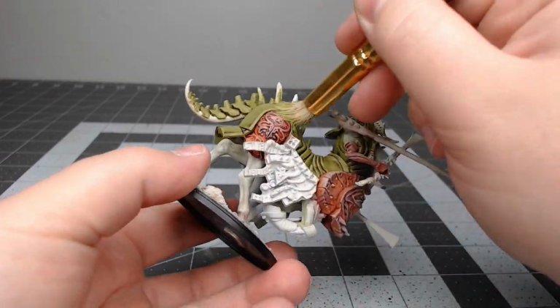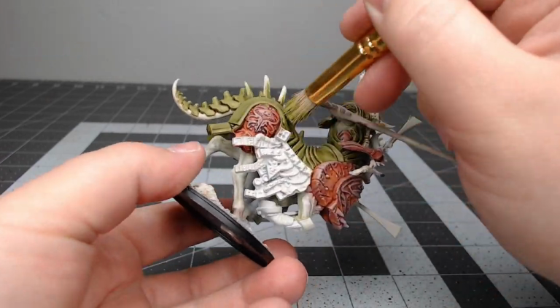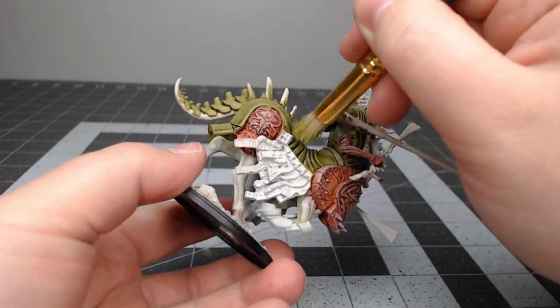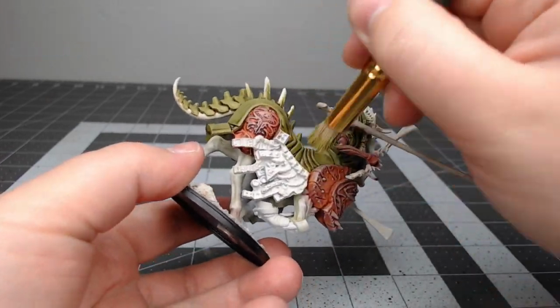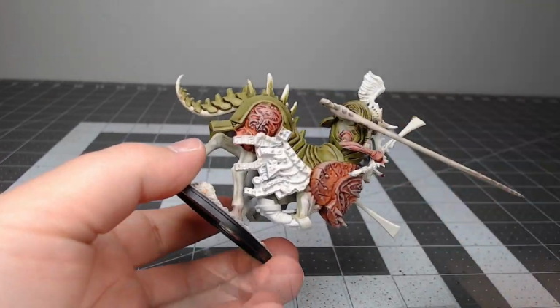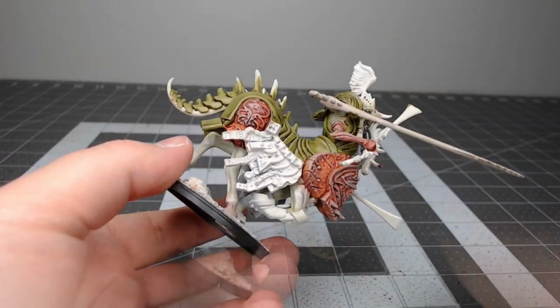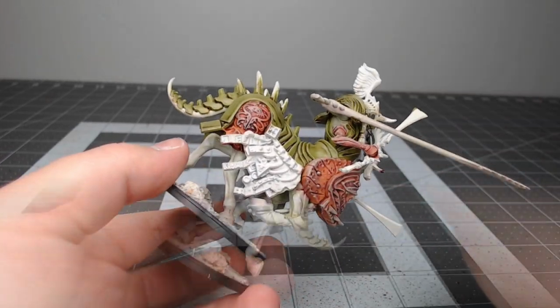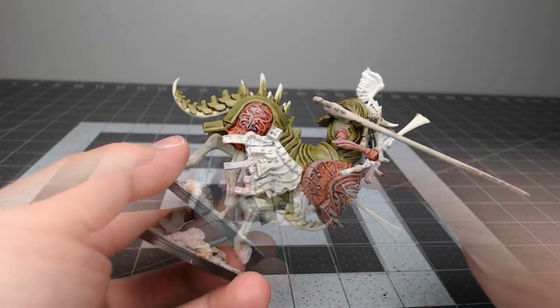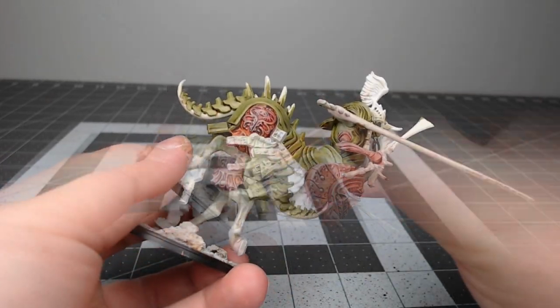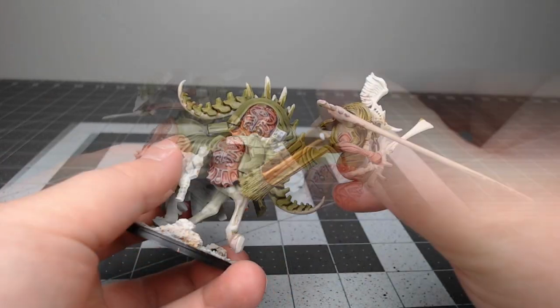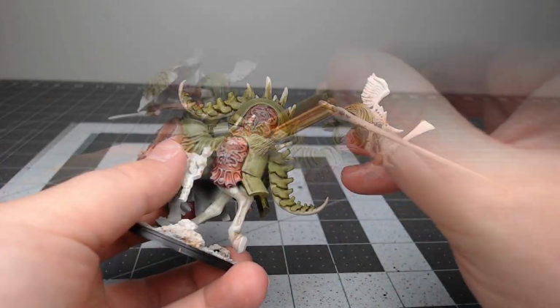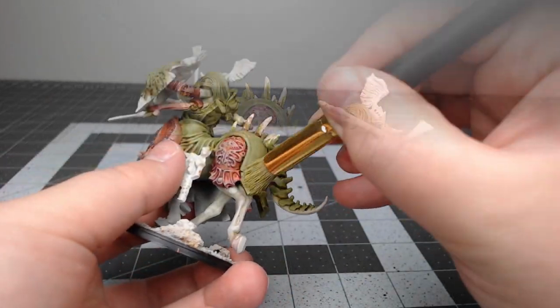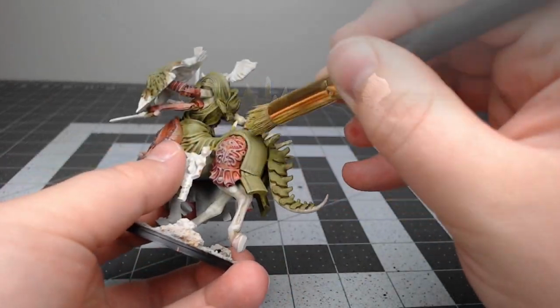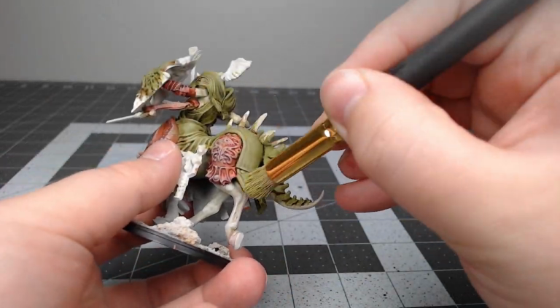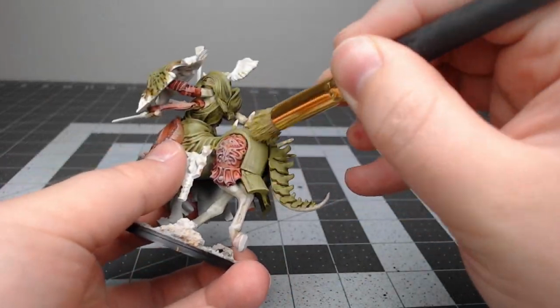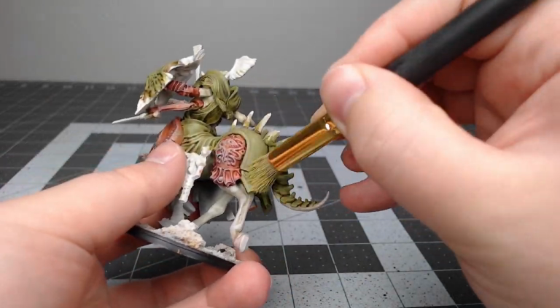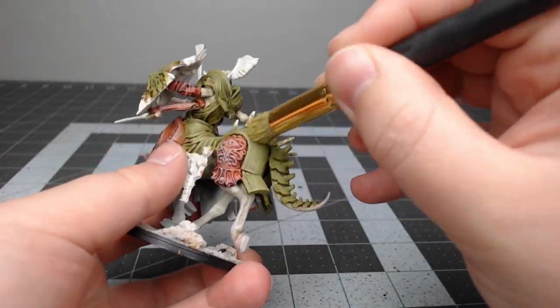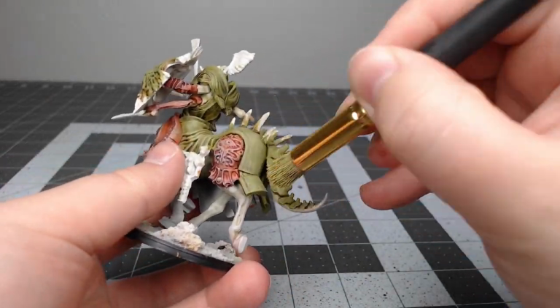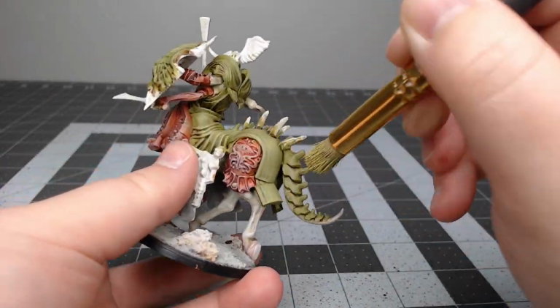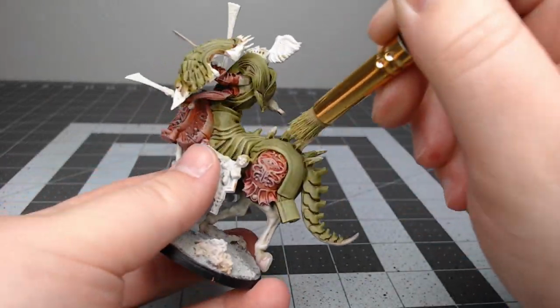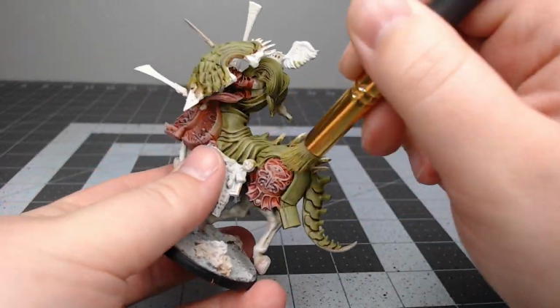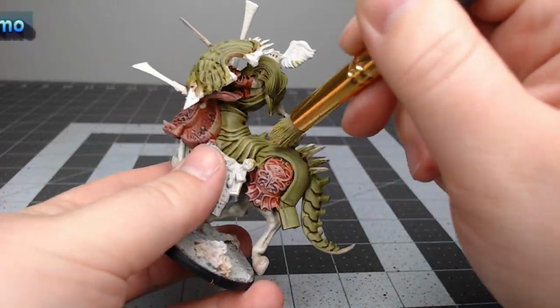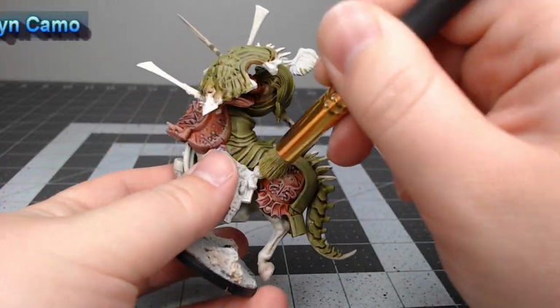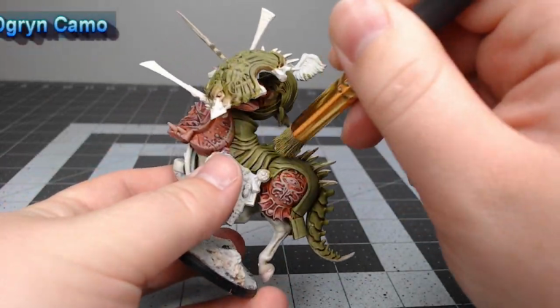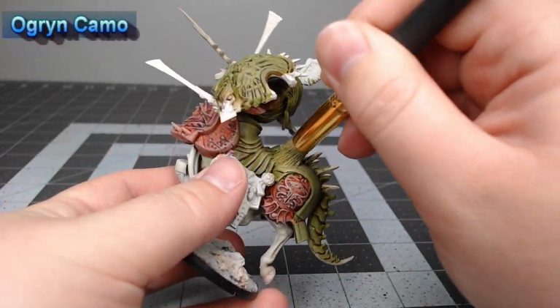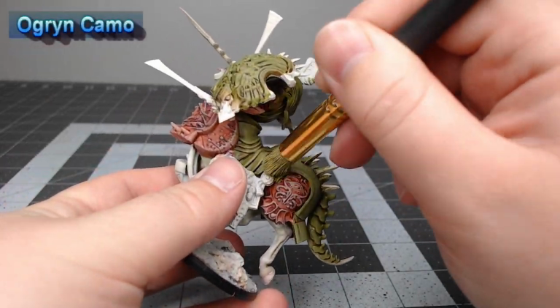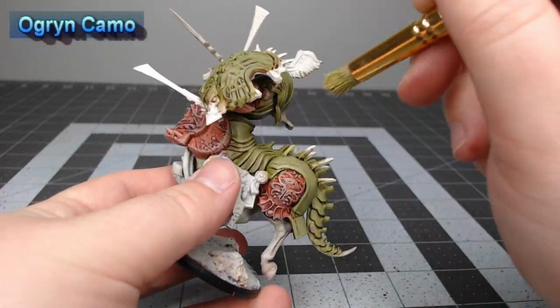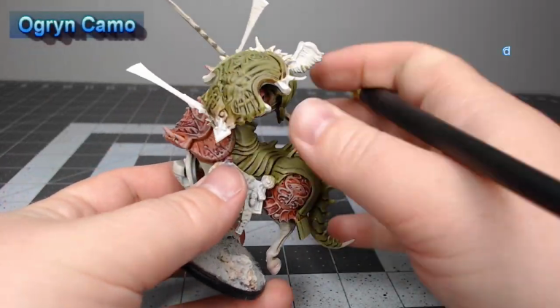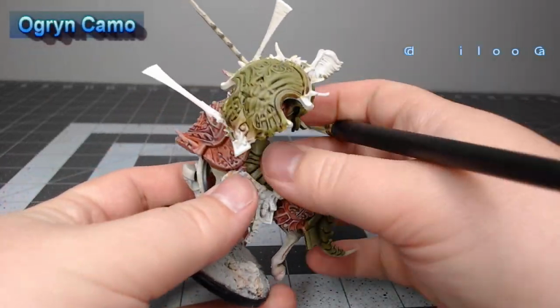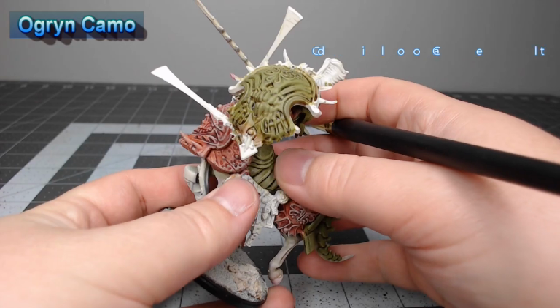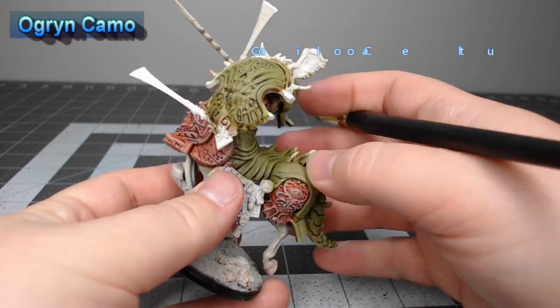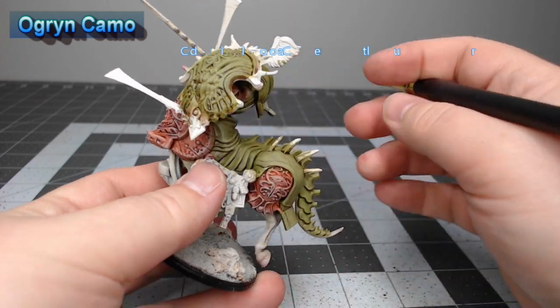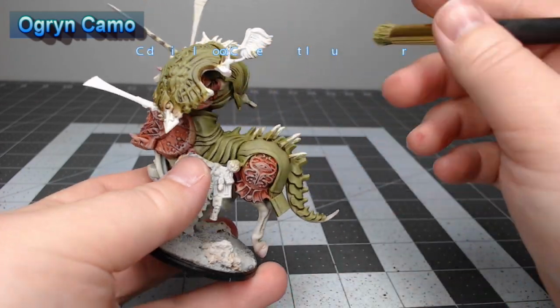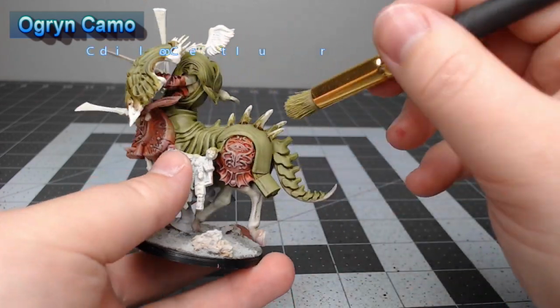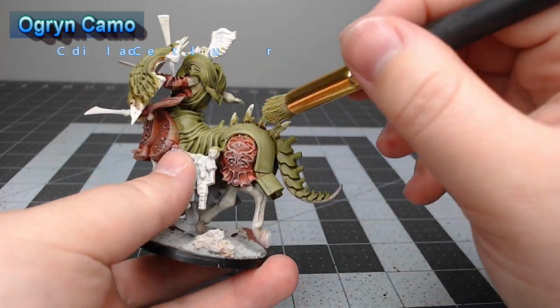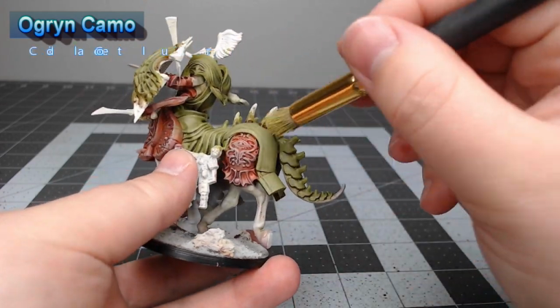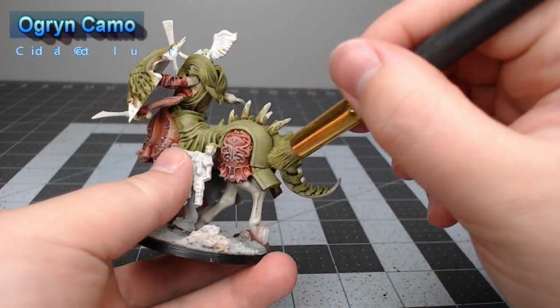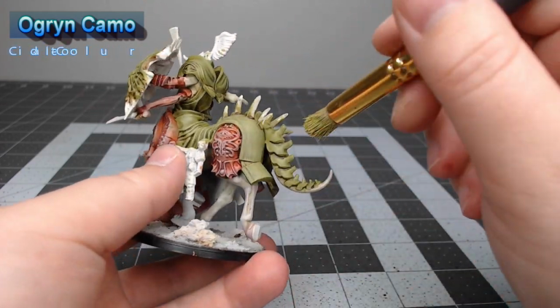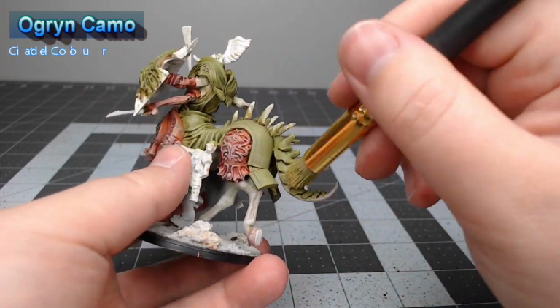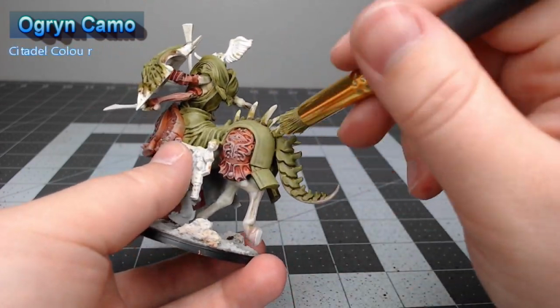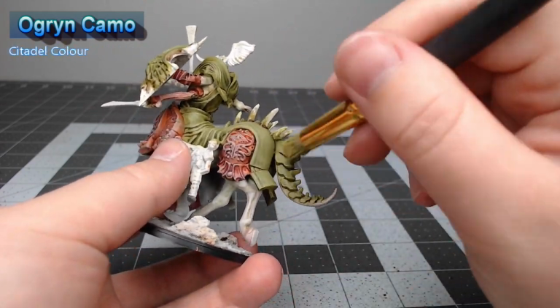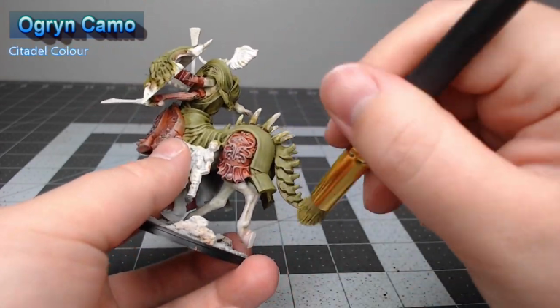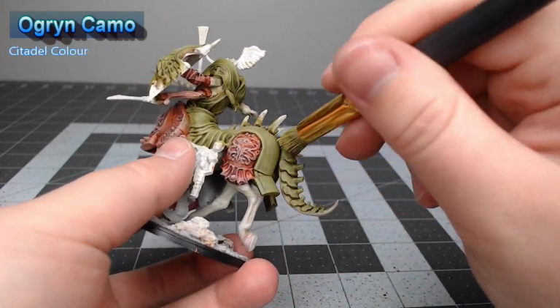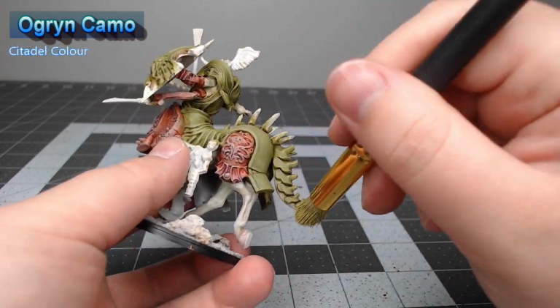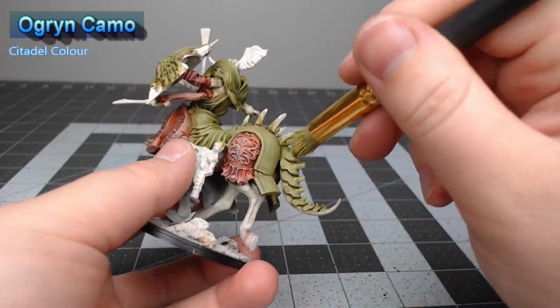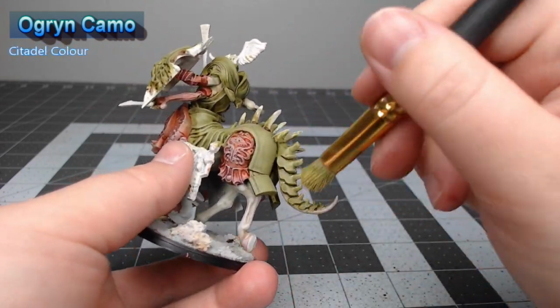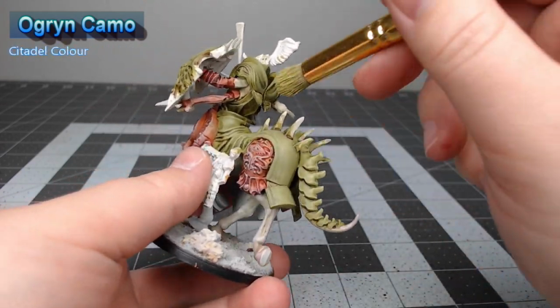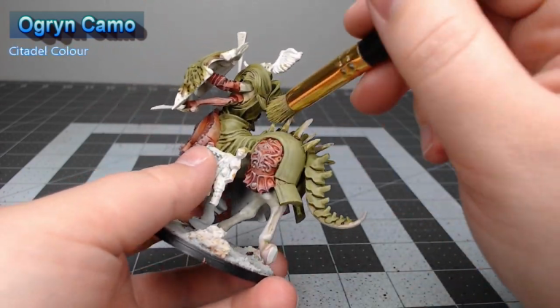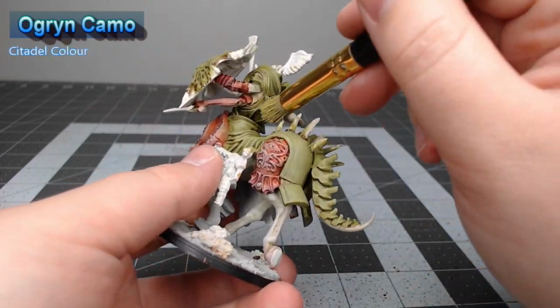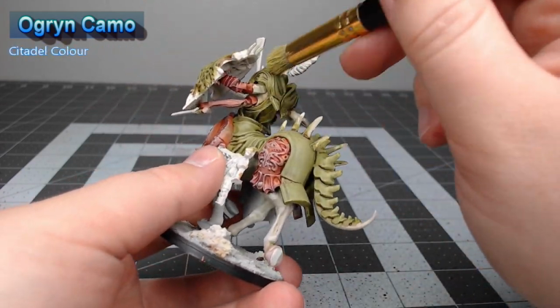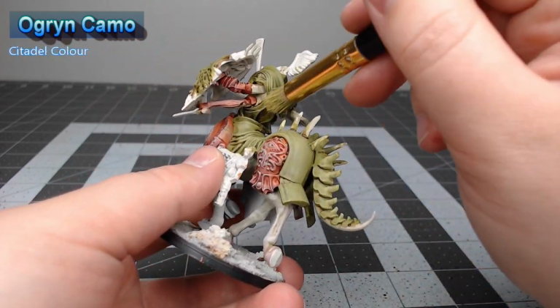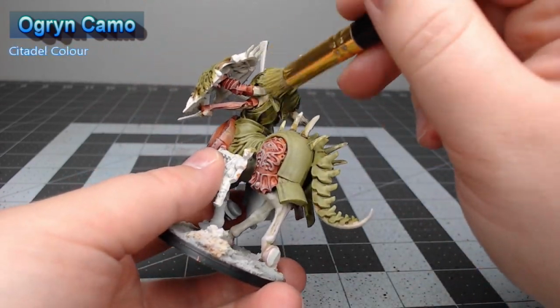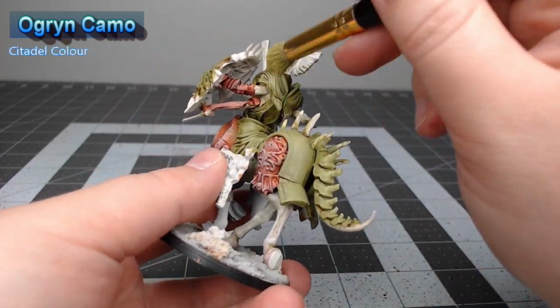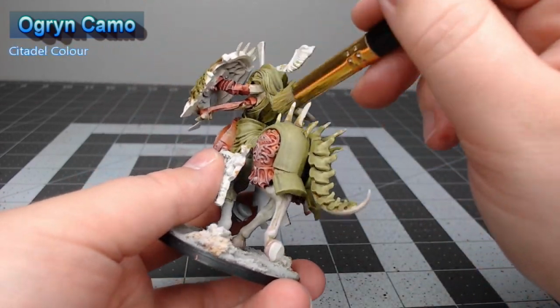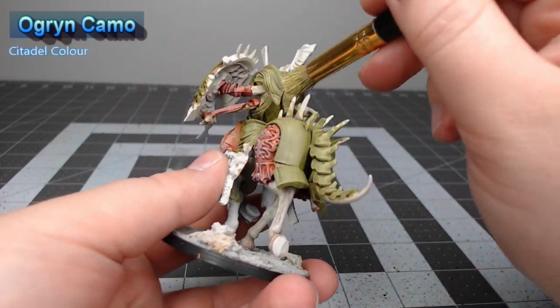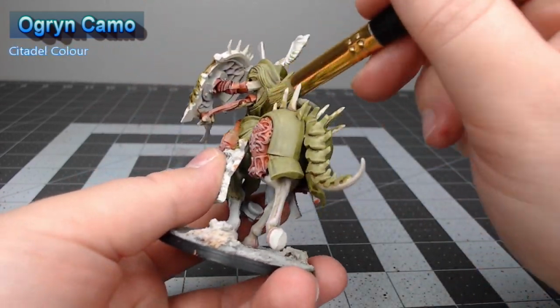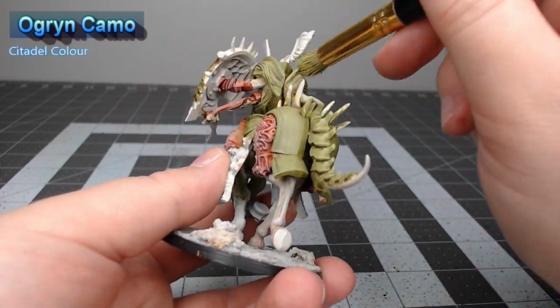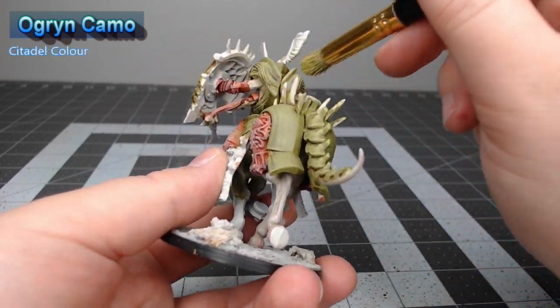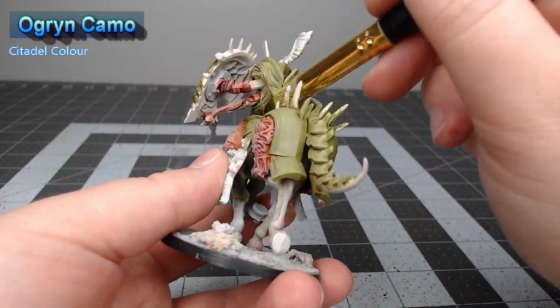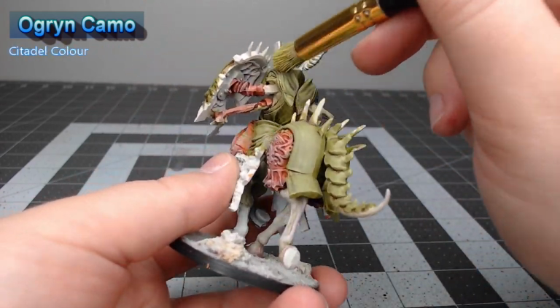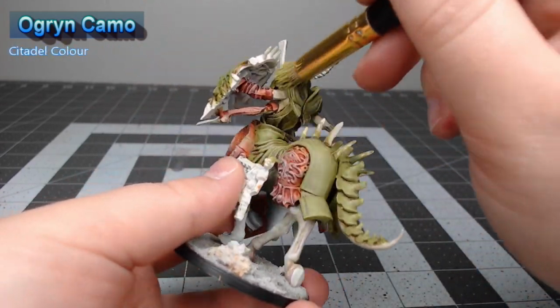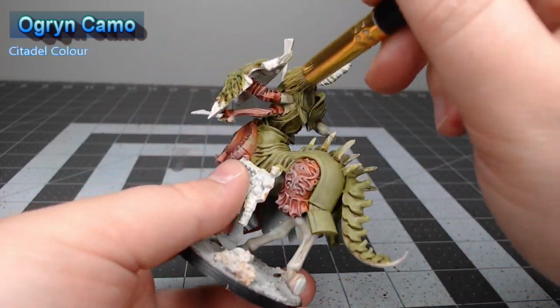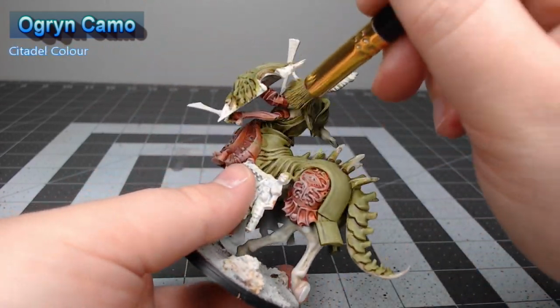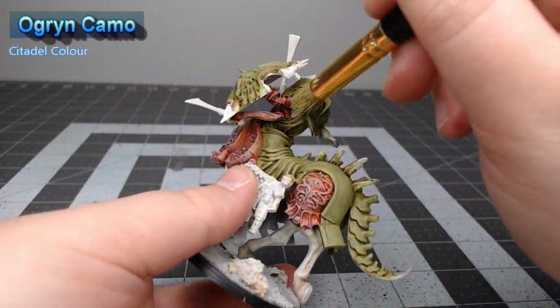We'll do a second layer of dry brushing, this time using Ogryn Camo, and we're only focusing on getting the edges of the armor with this layer of dry brushing.